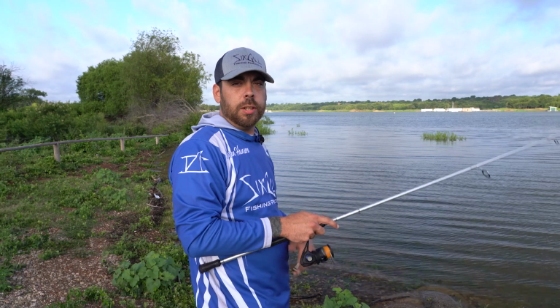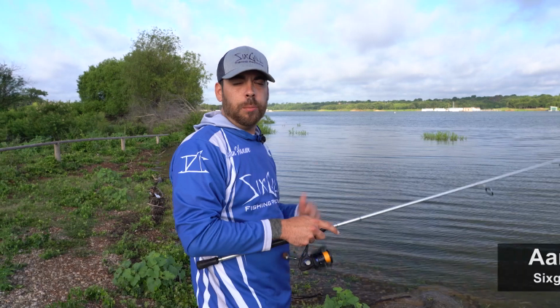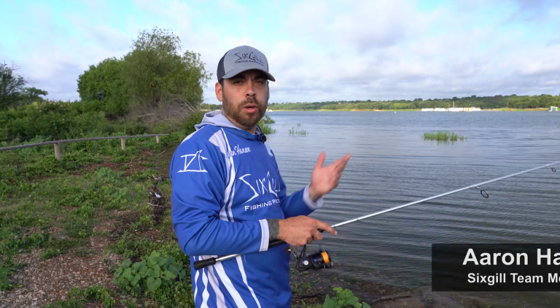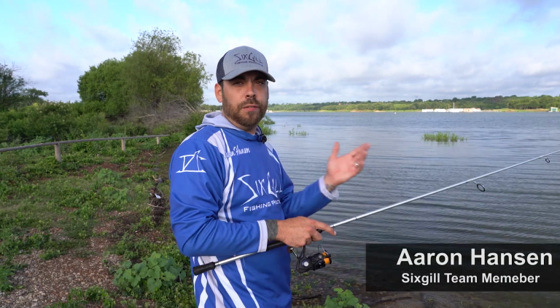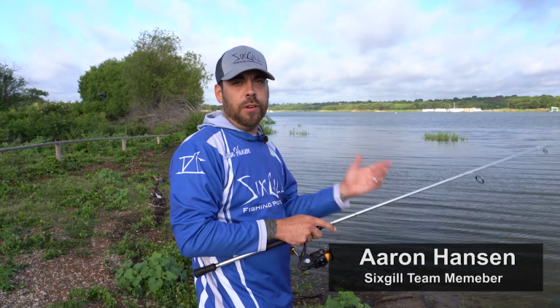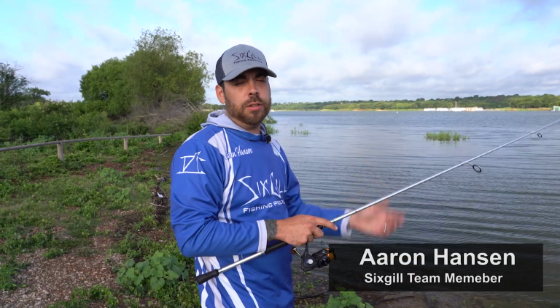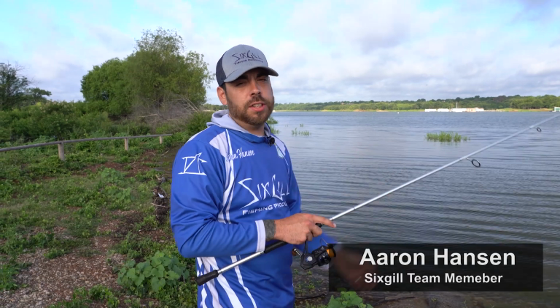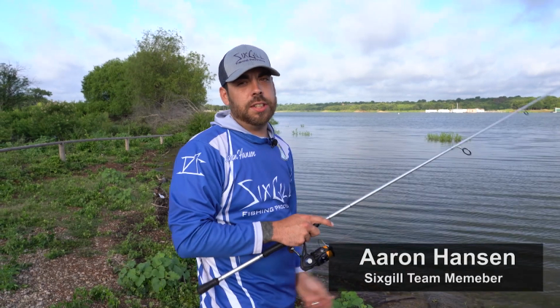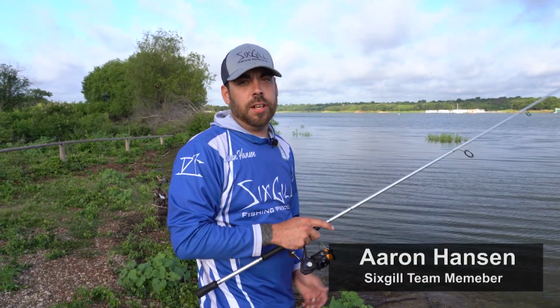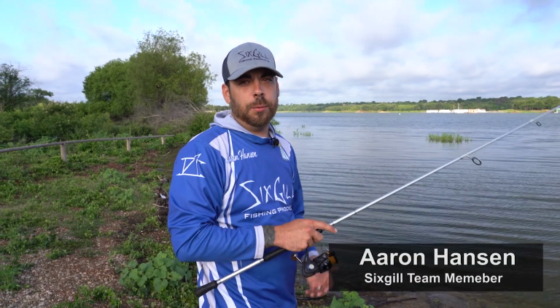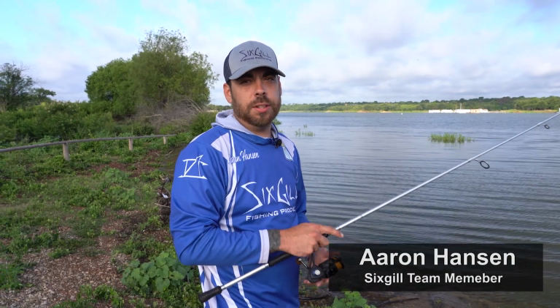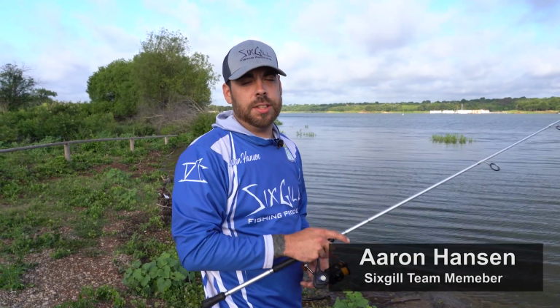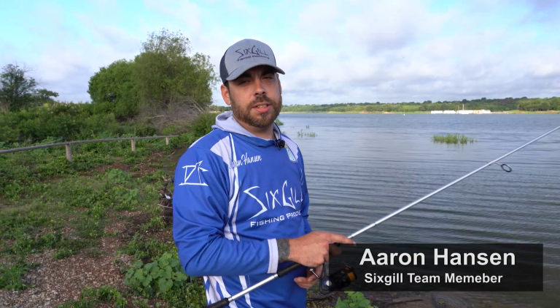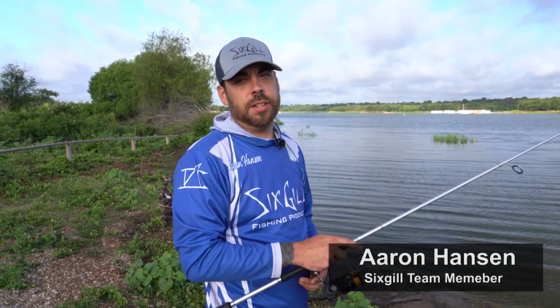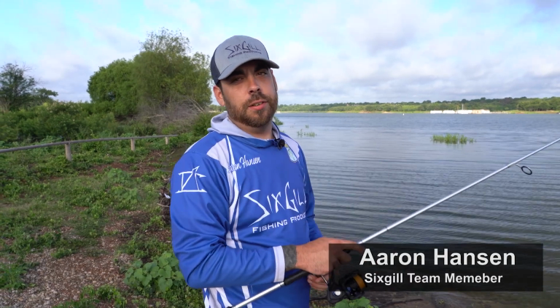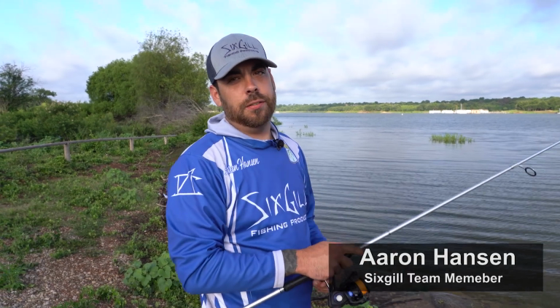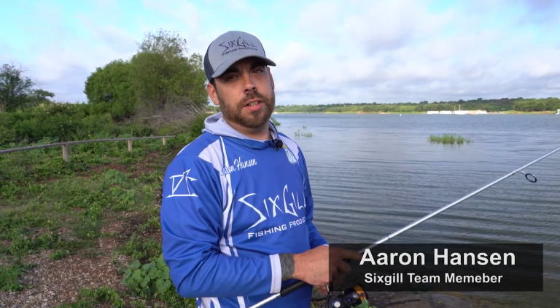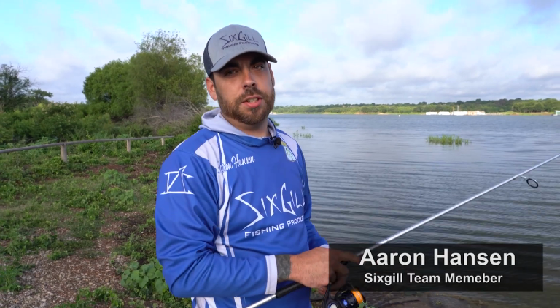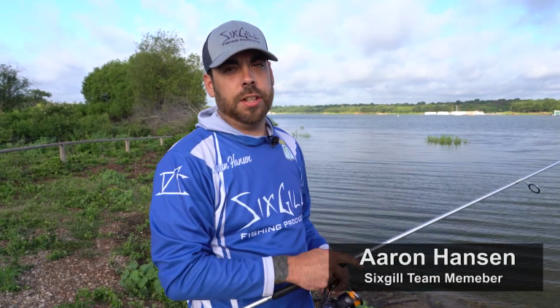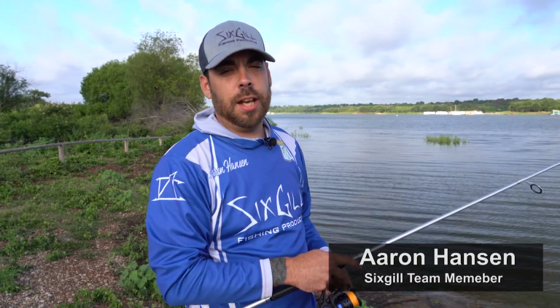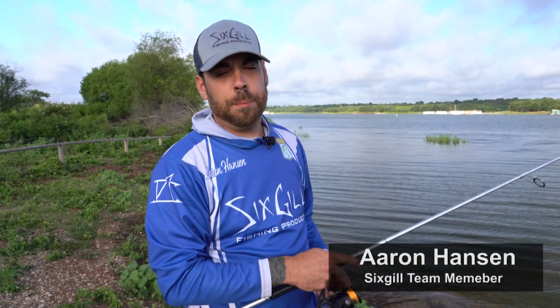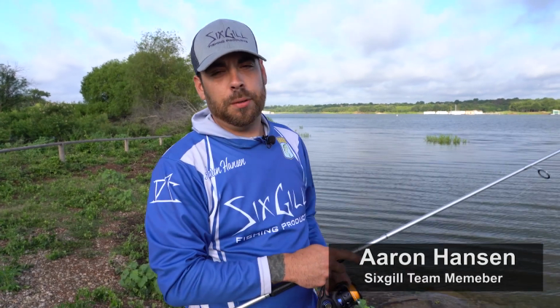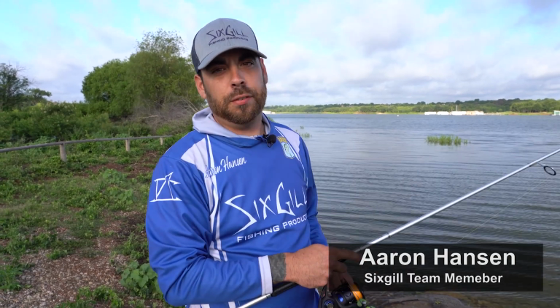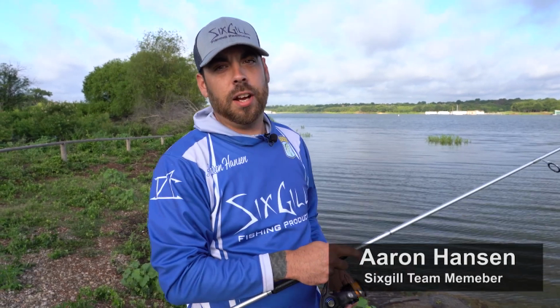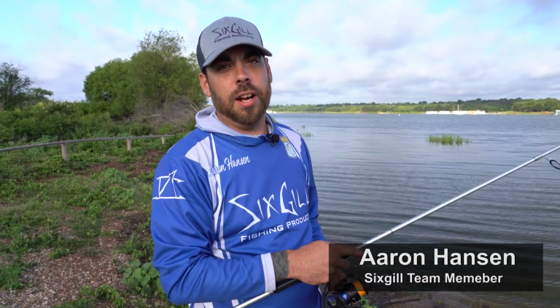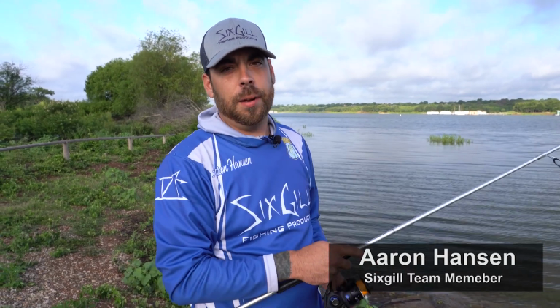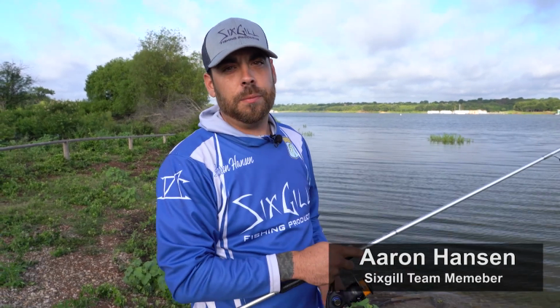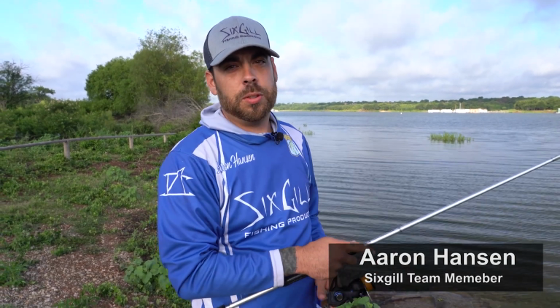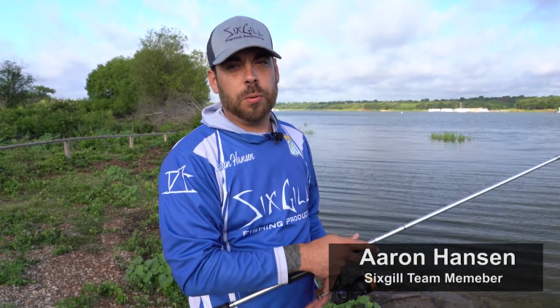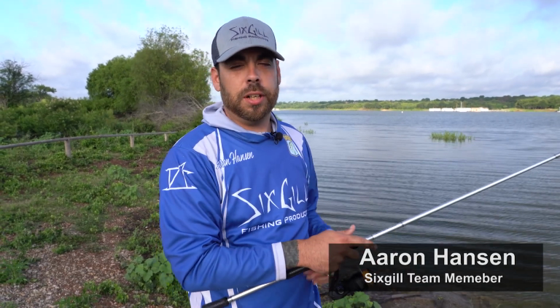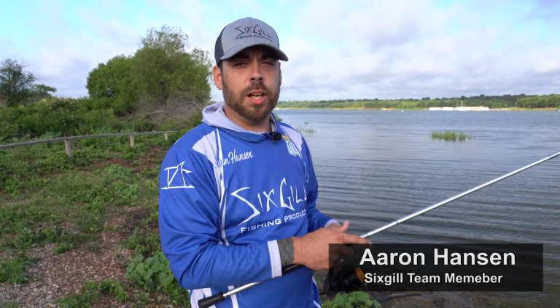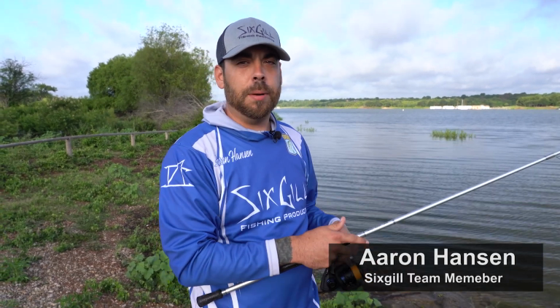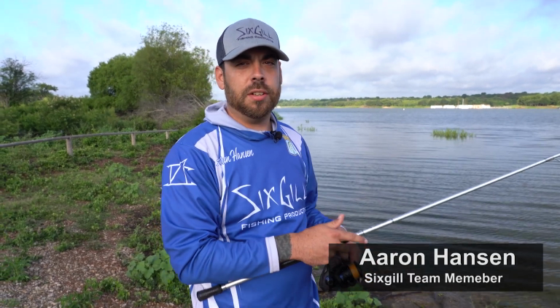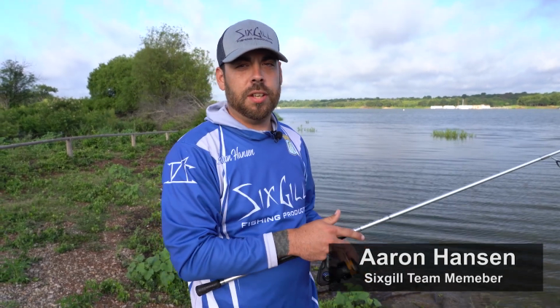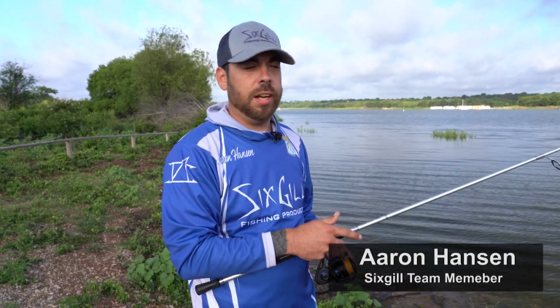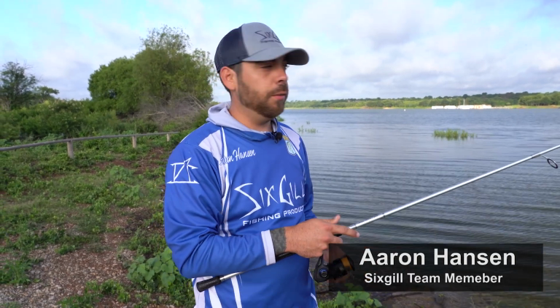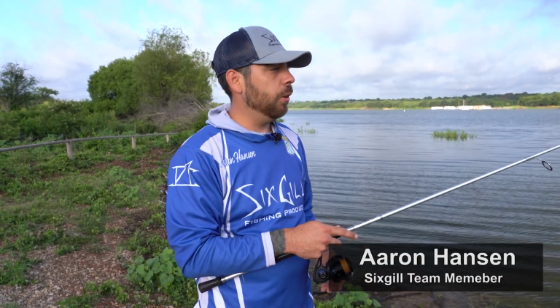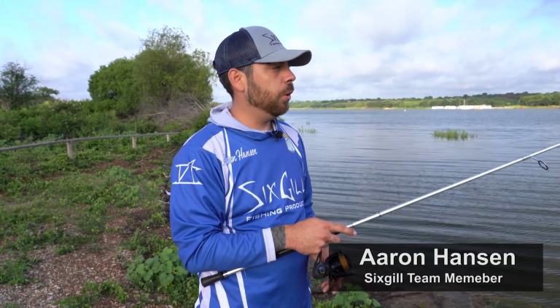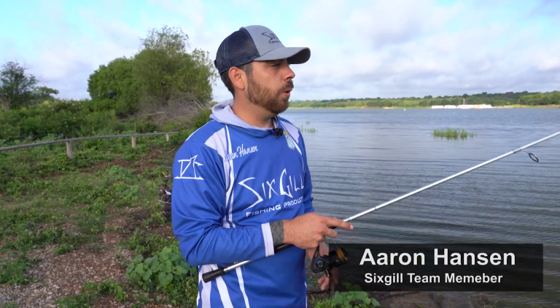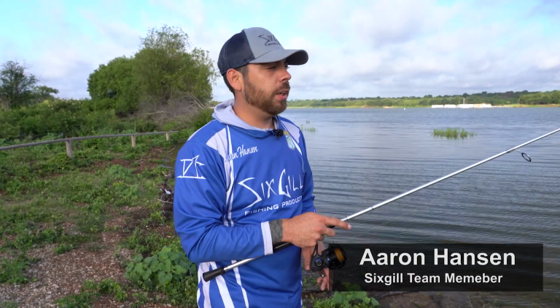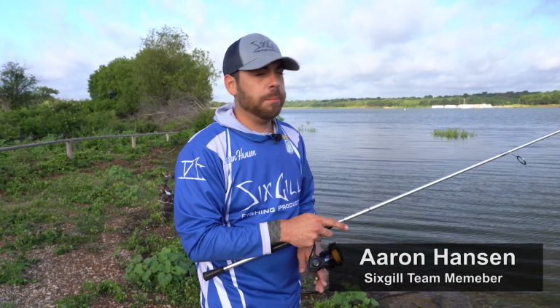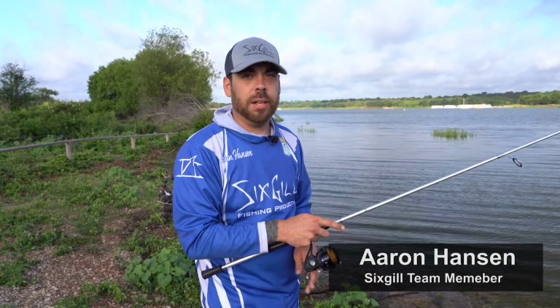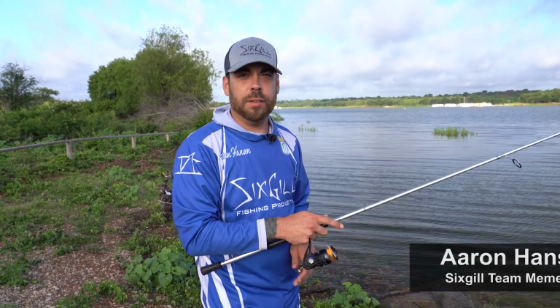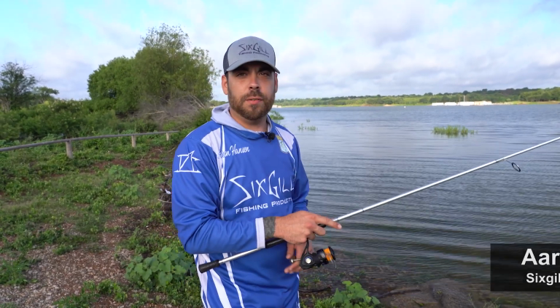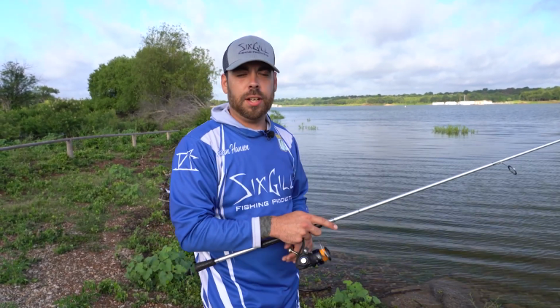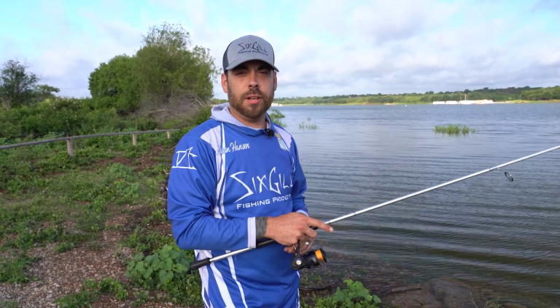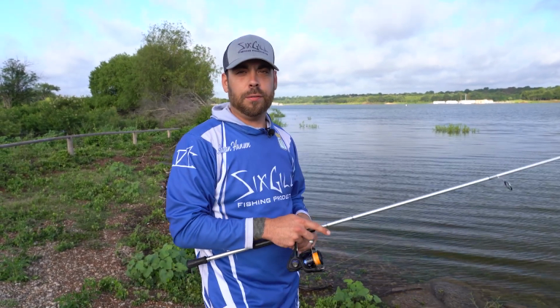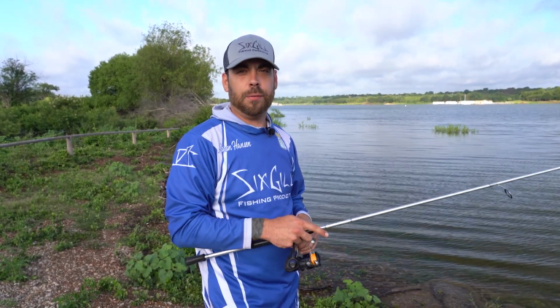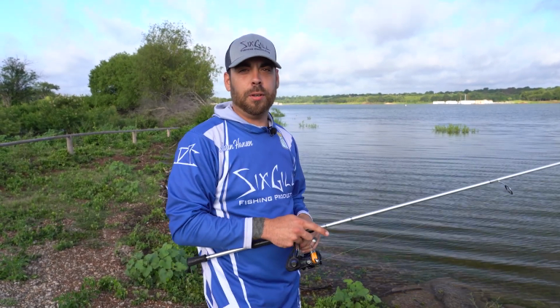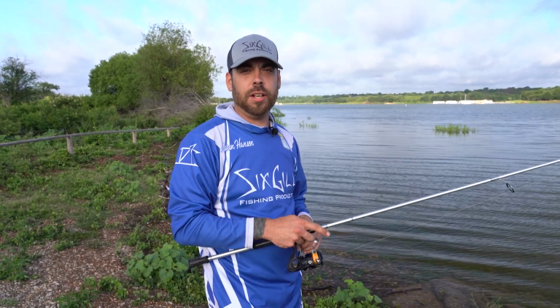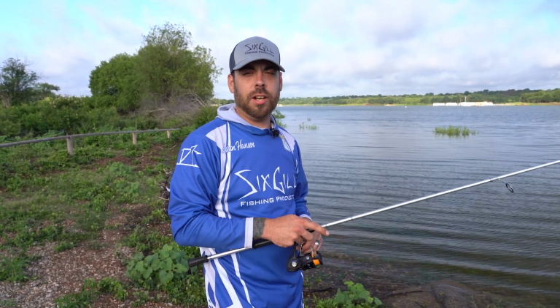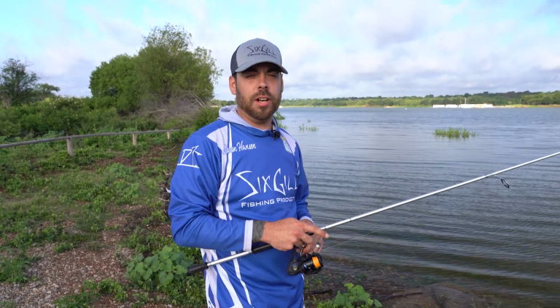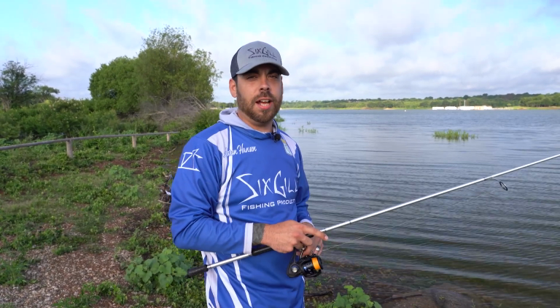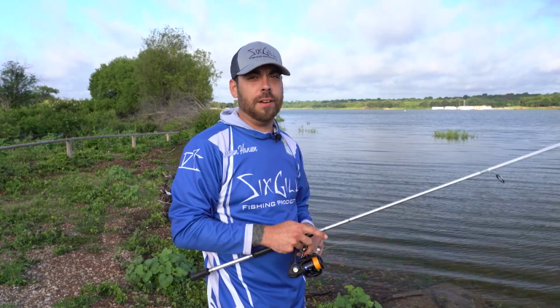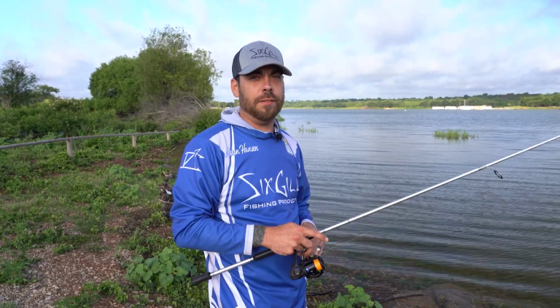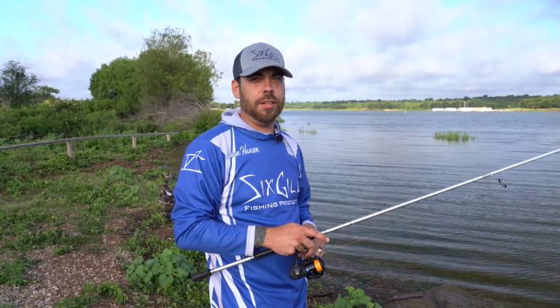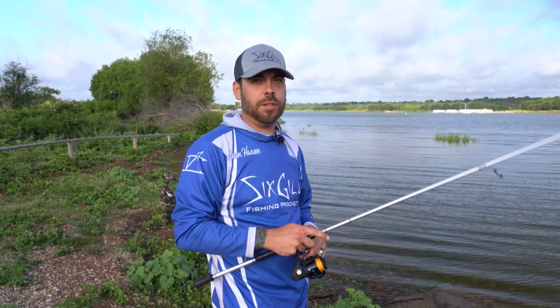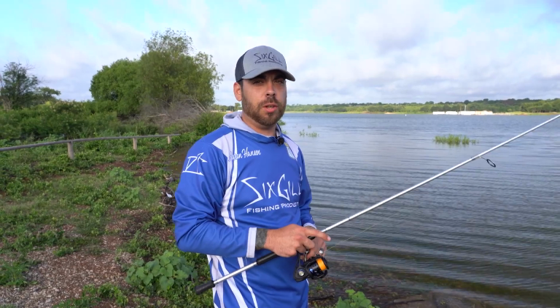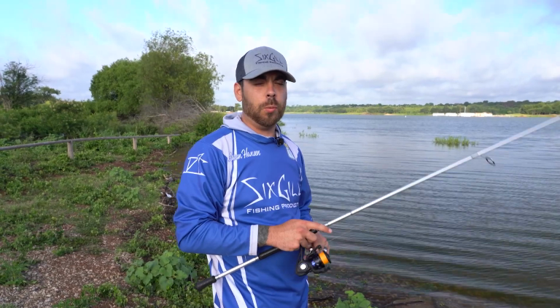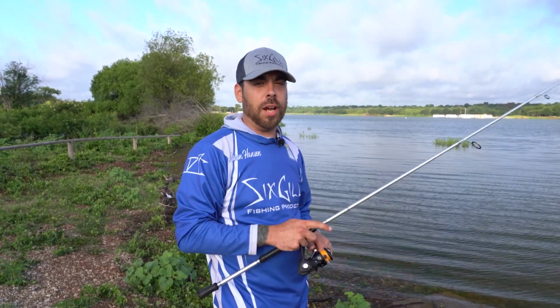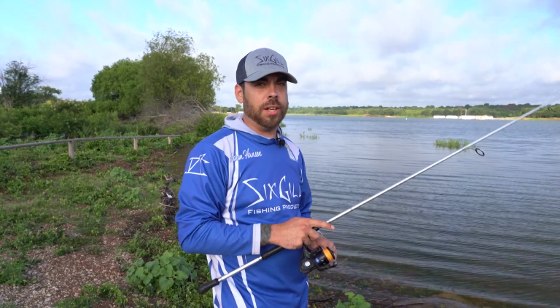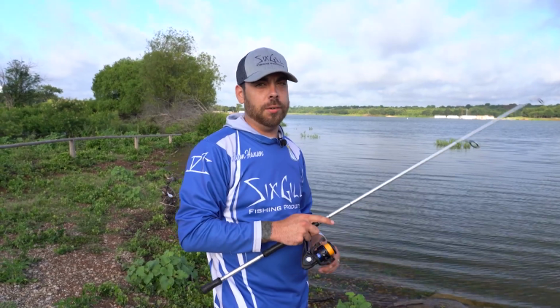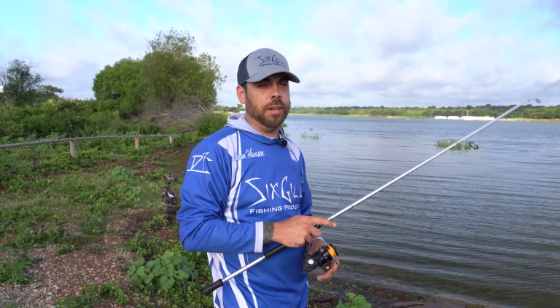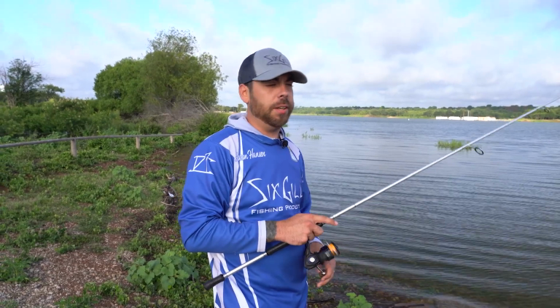Good morning, folks. It's Aaron with Six Gill Fishing. Happy Friday. I just wanted to come out today real quick and make a video for you on how to fish a wacky rig.